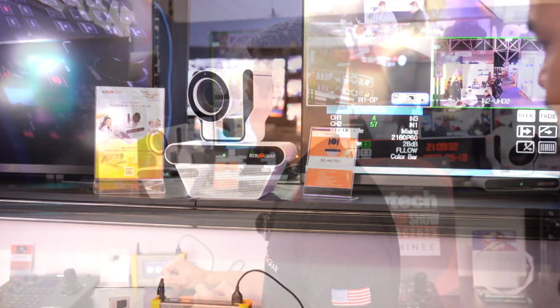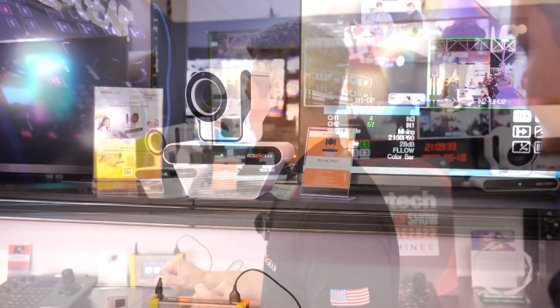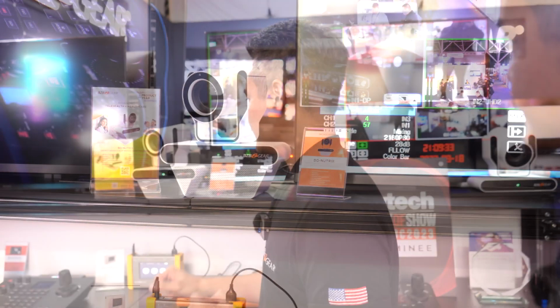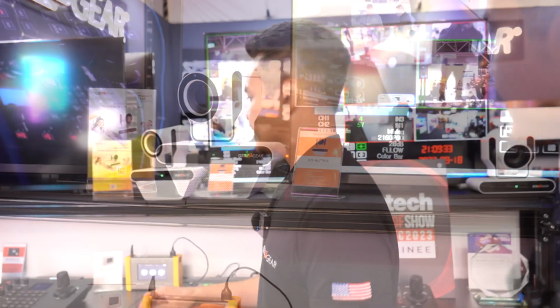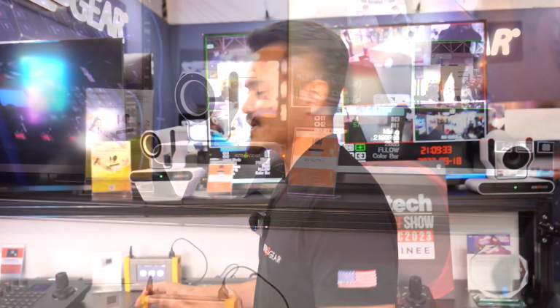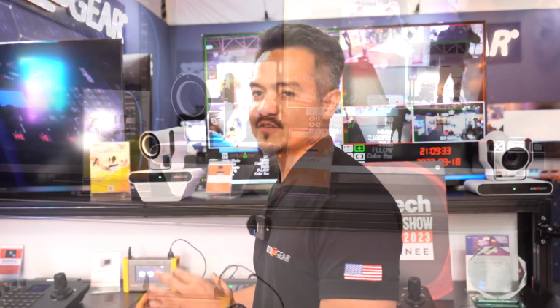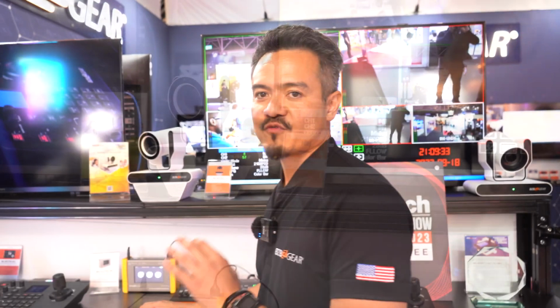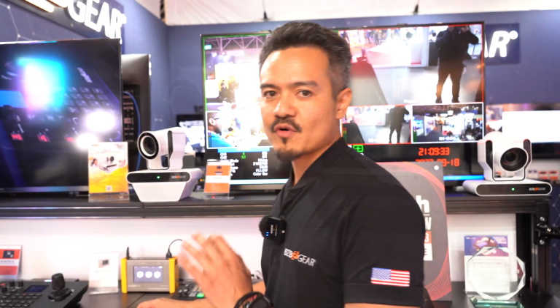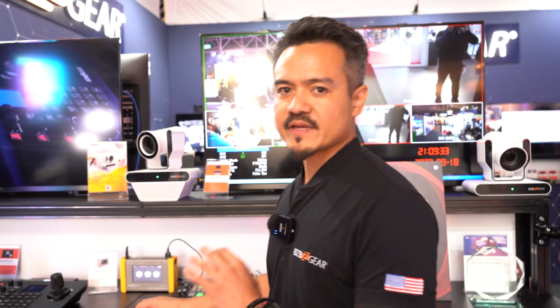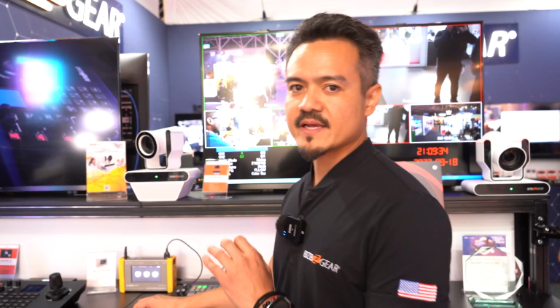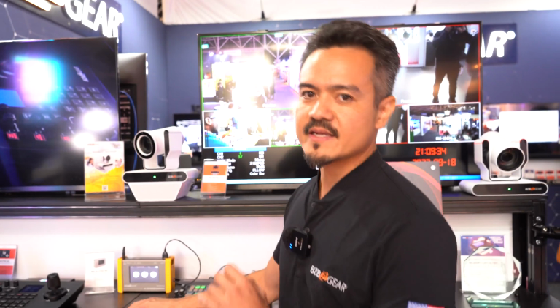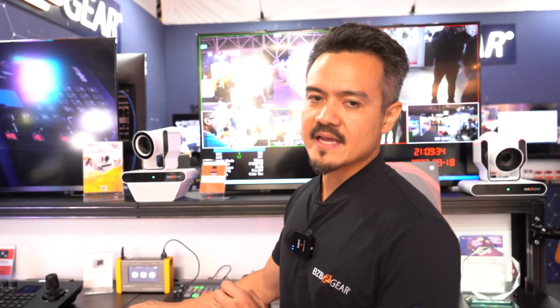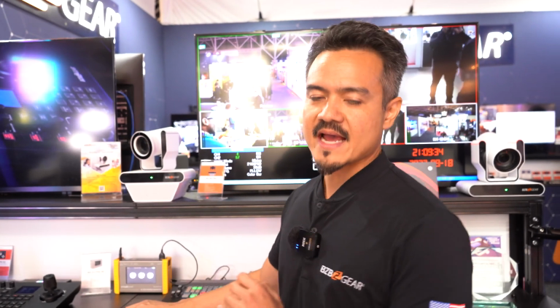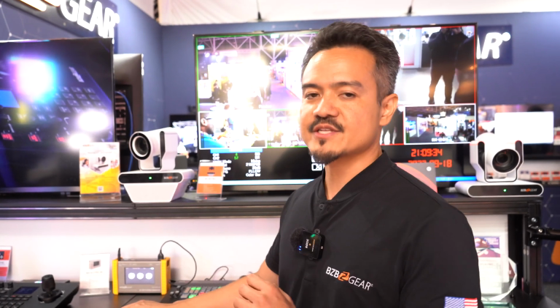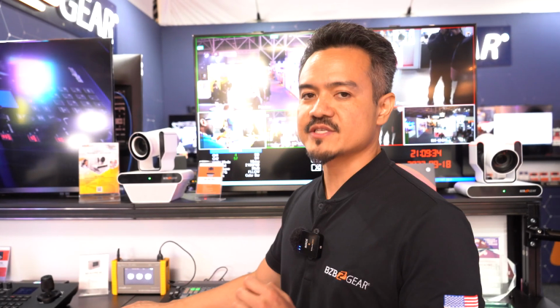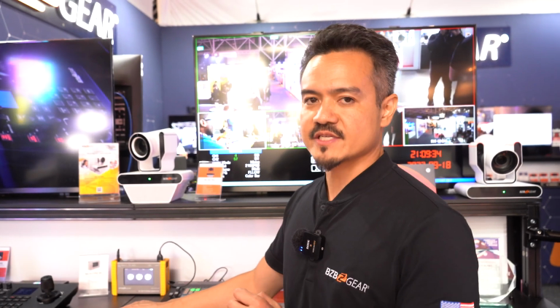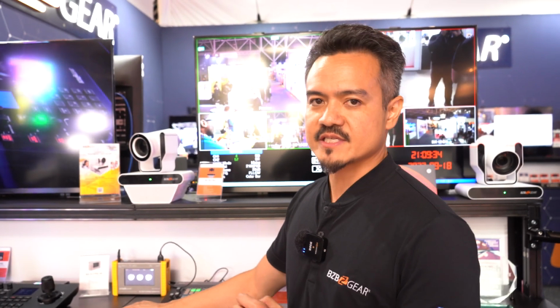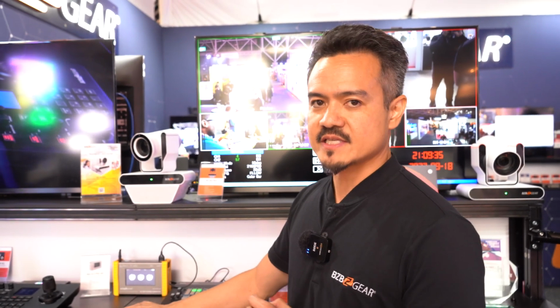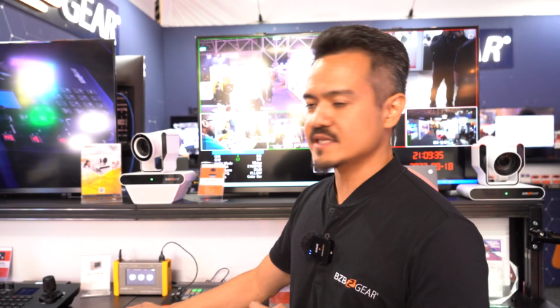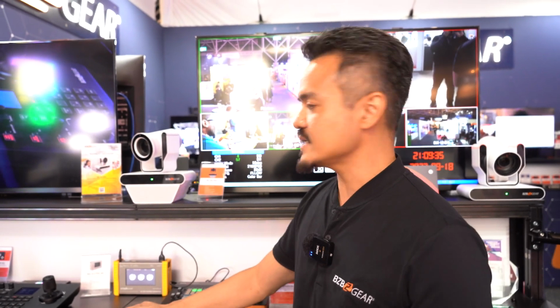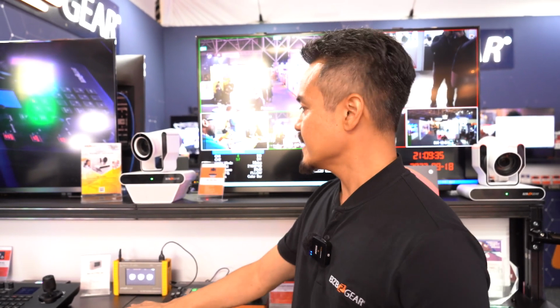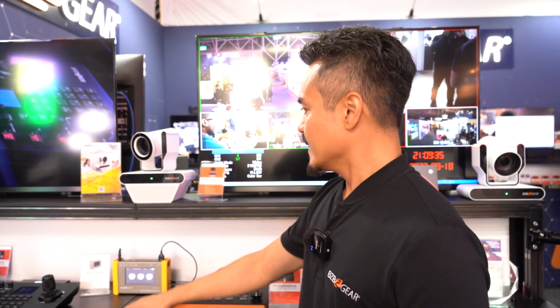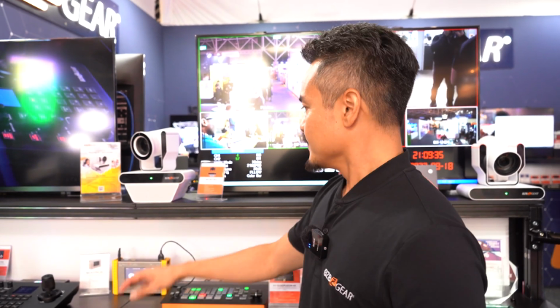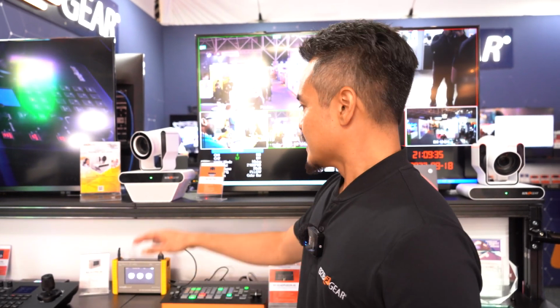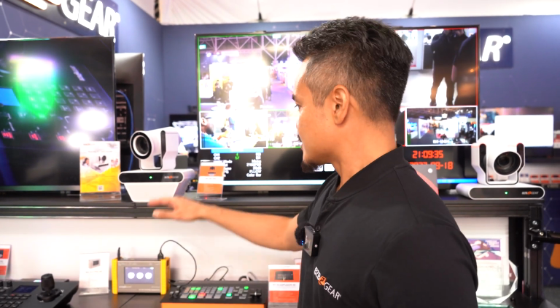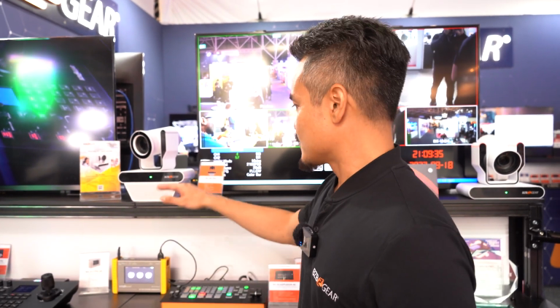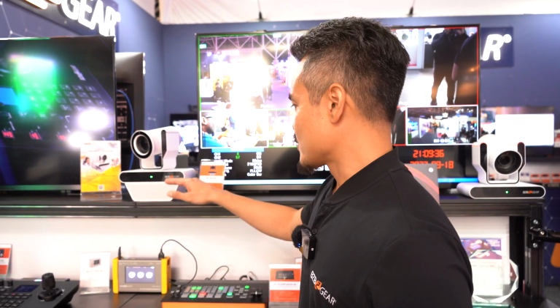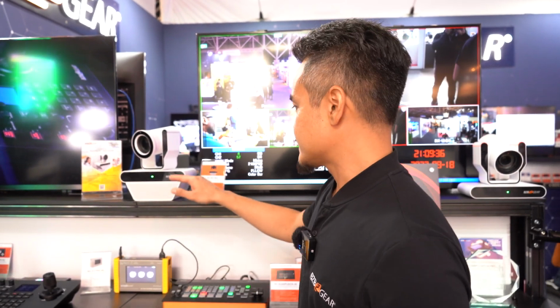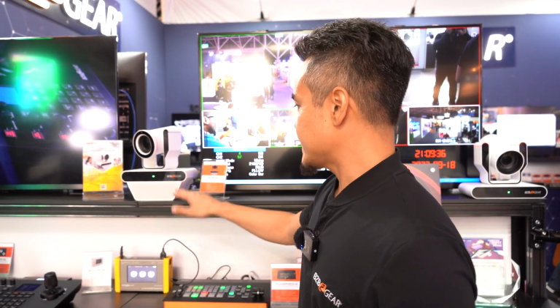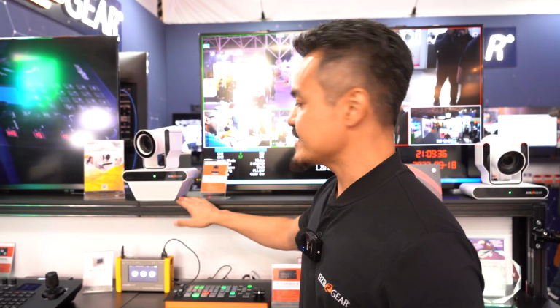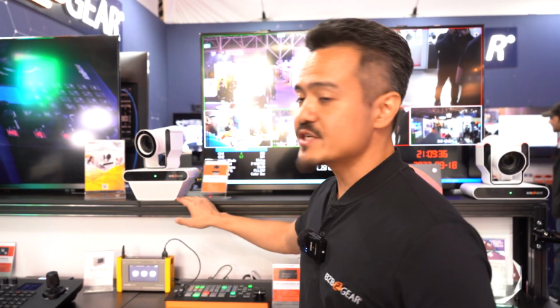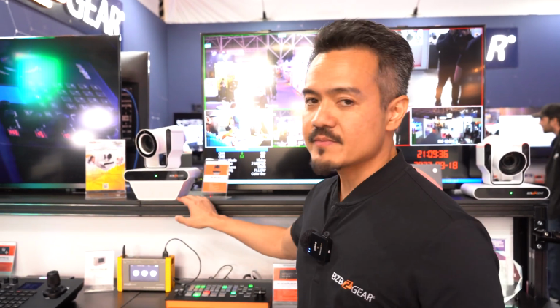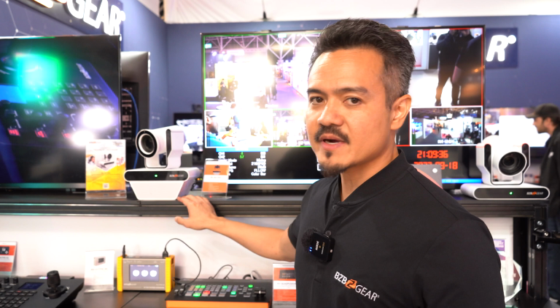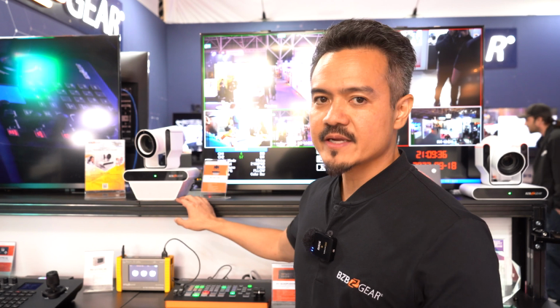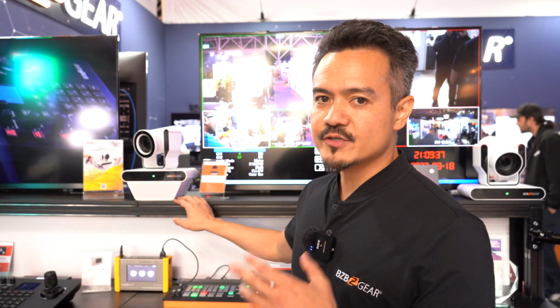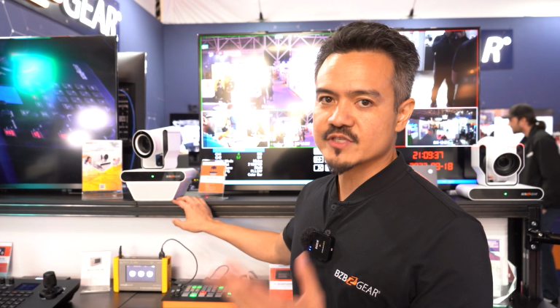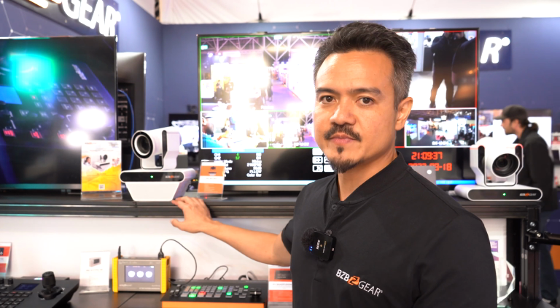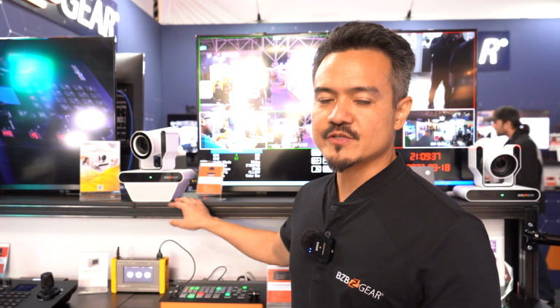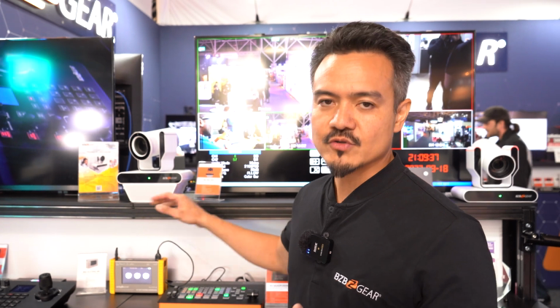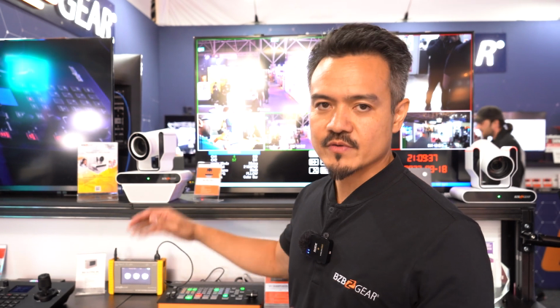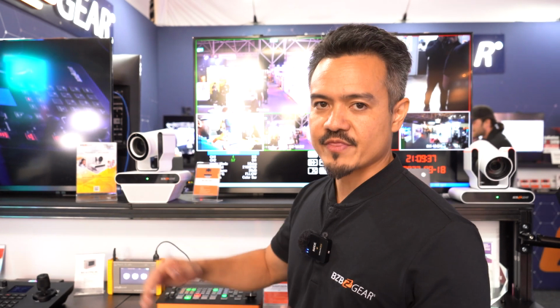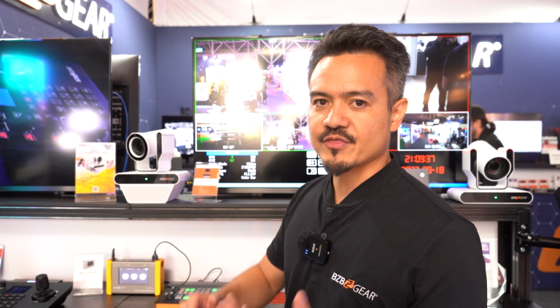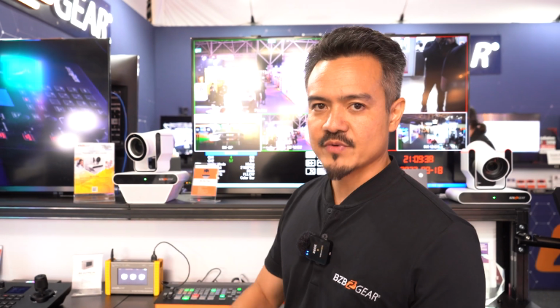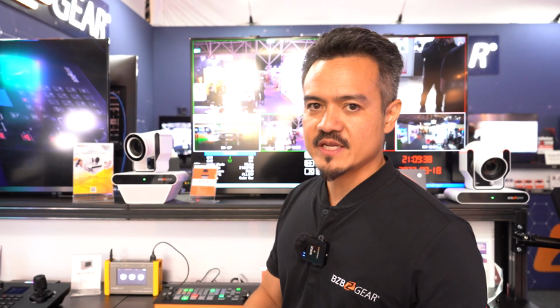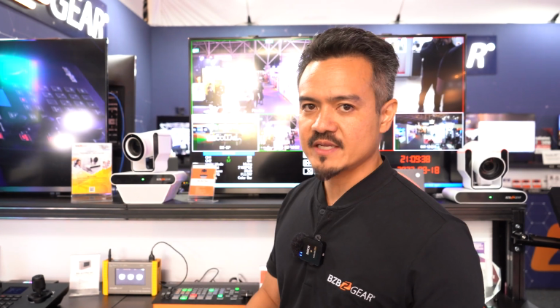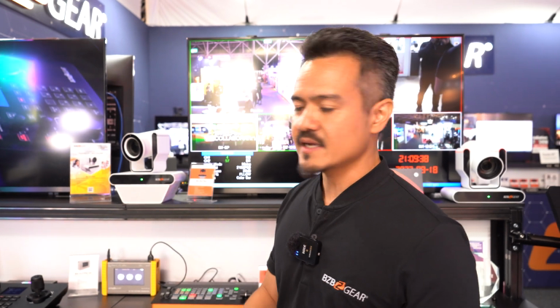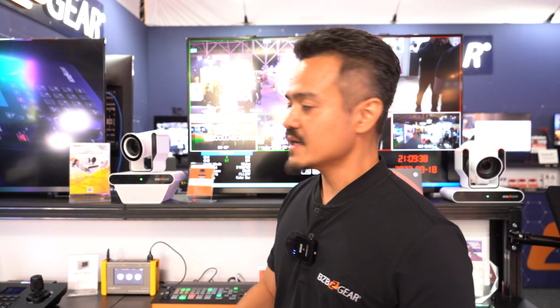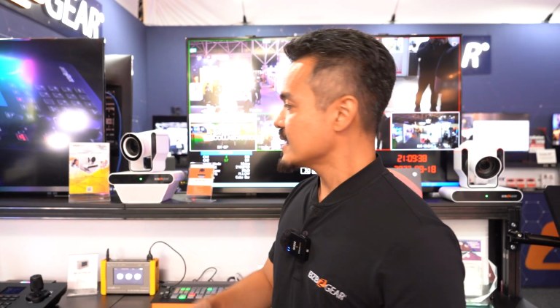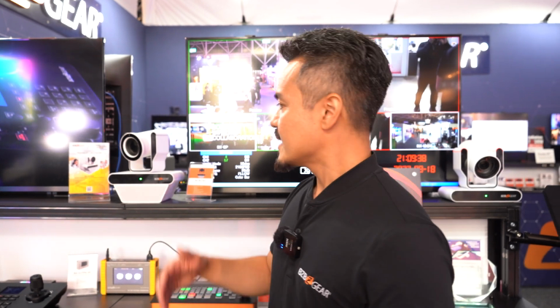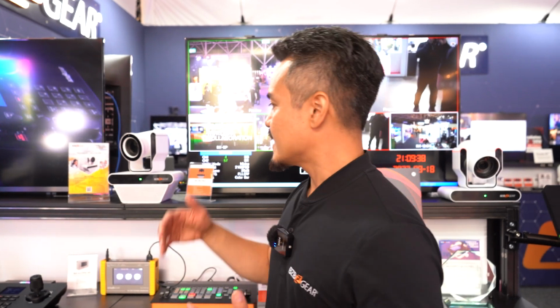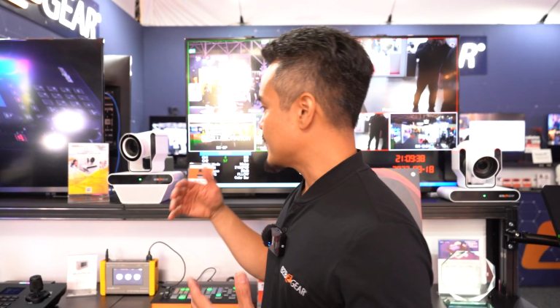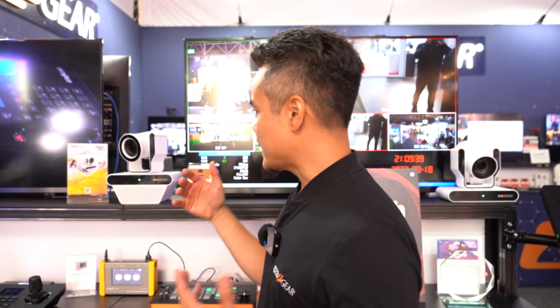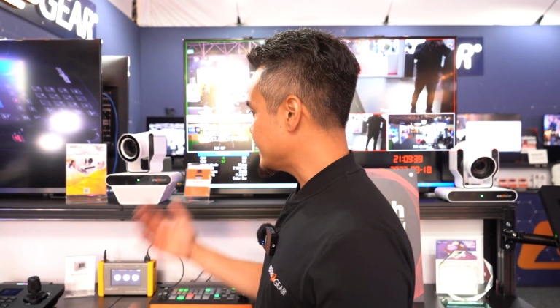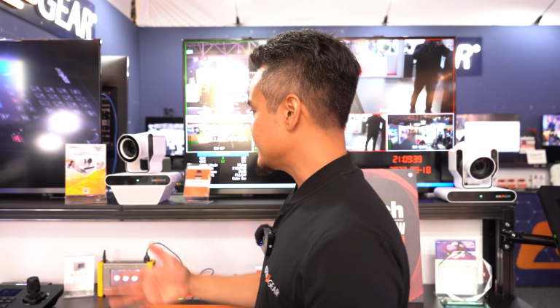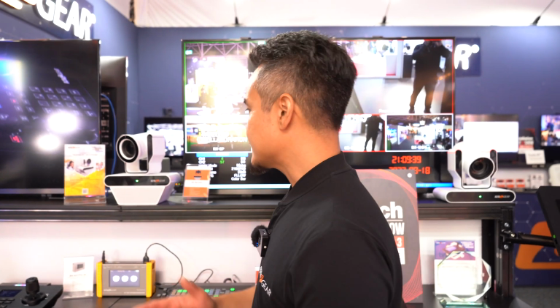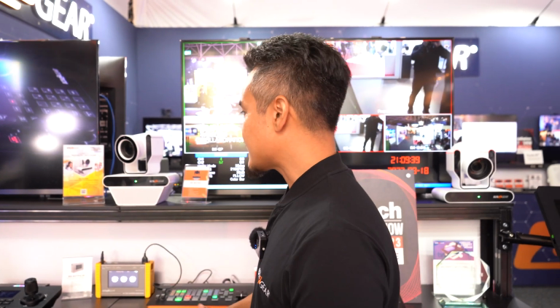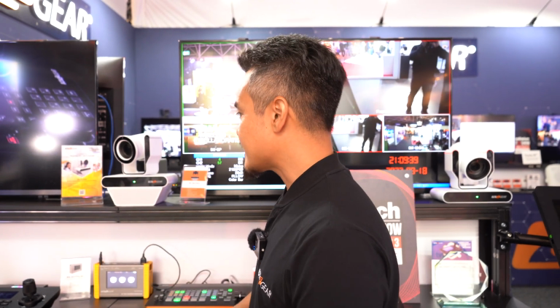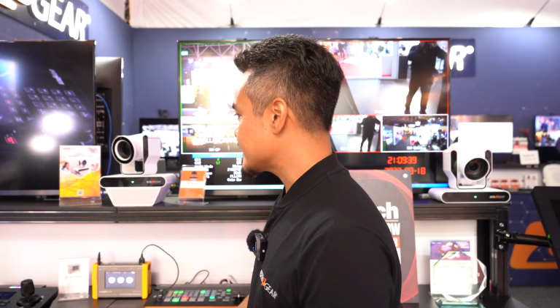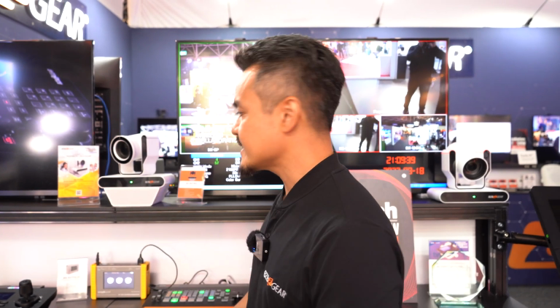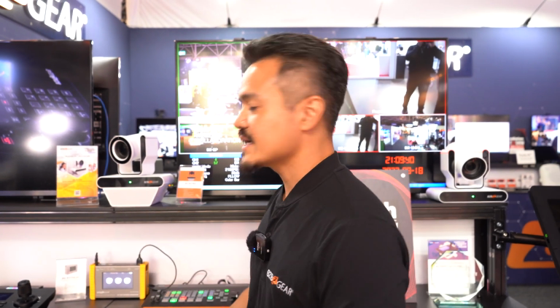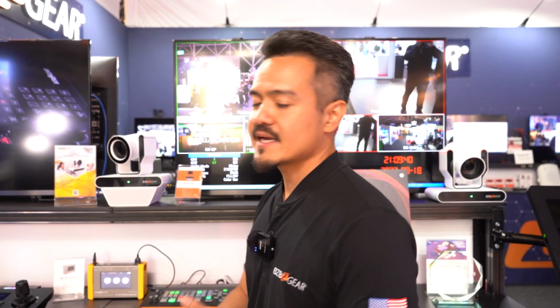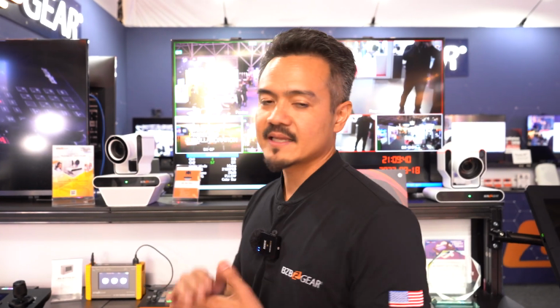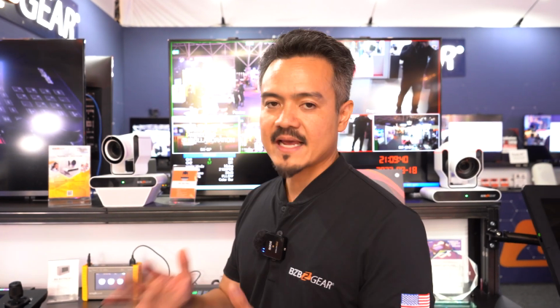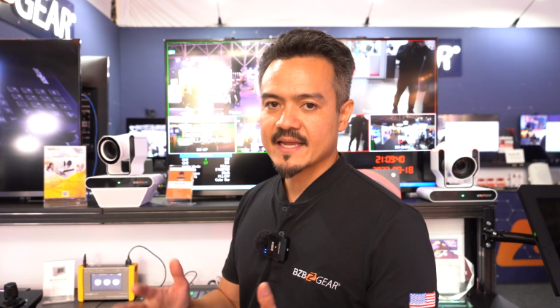It is 4K at 60, supports HDMI, USB 2 and 3, NDI, and LAN.